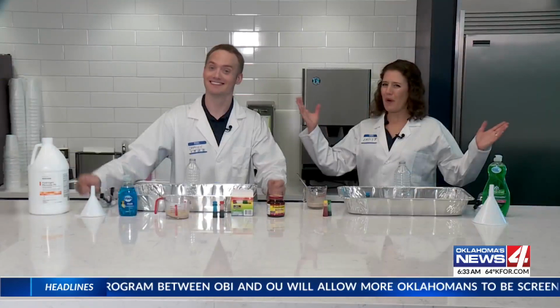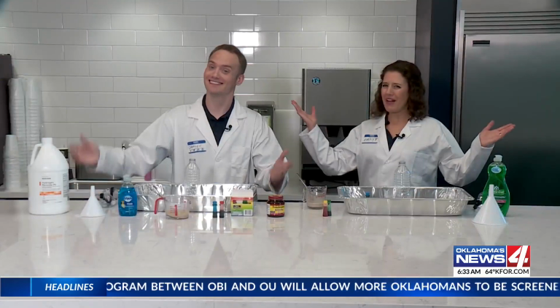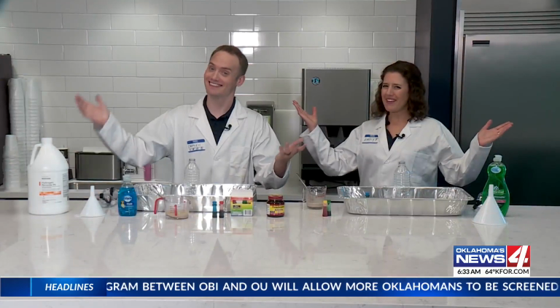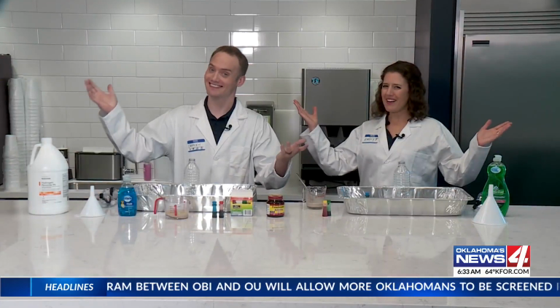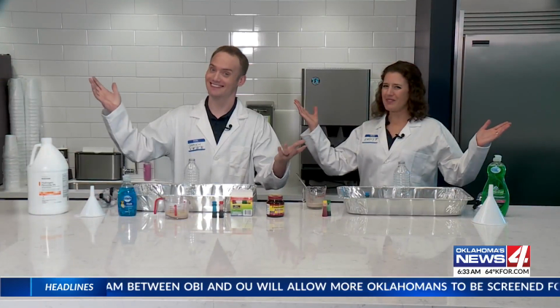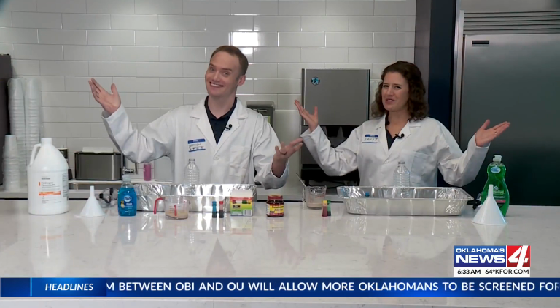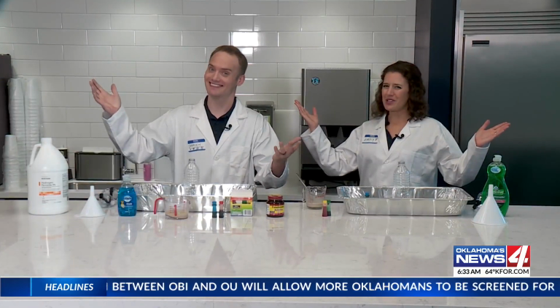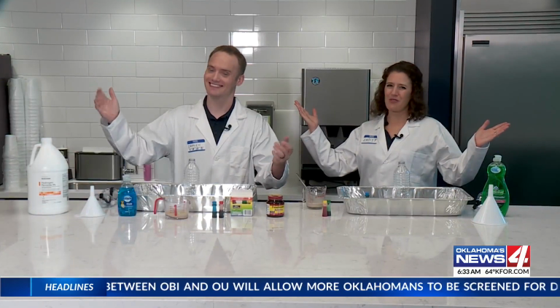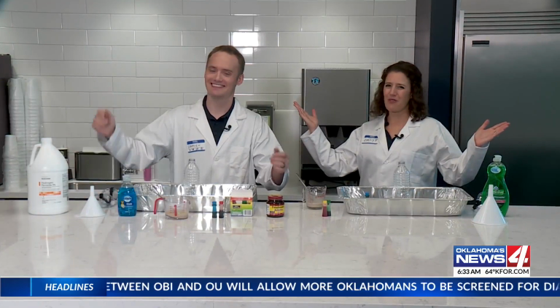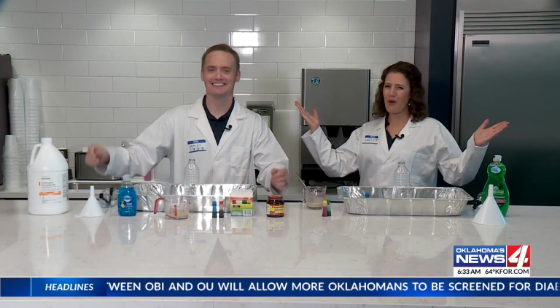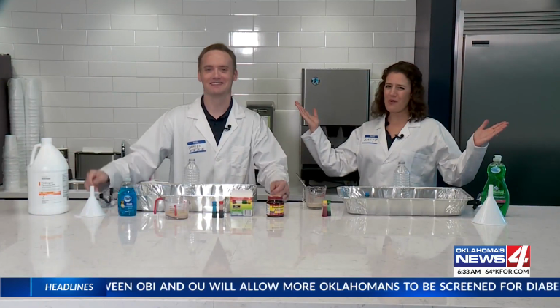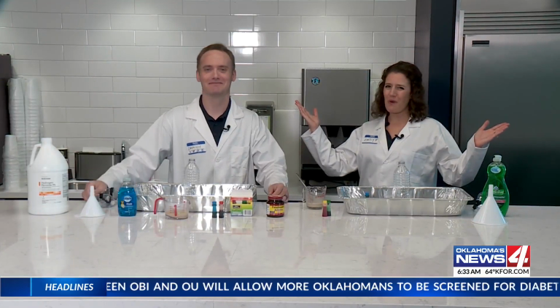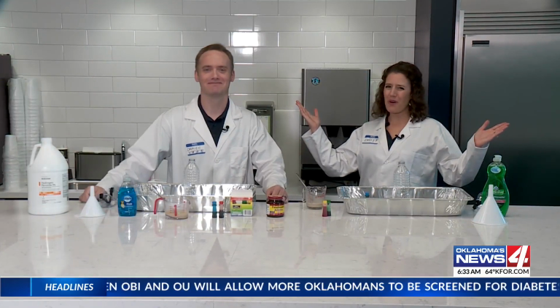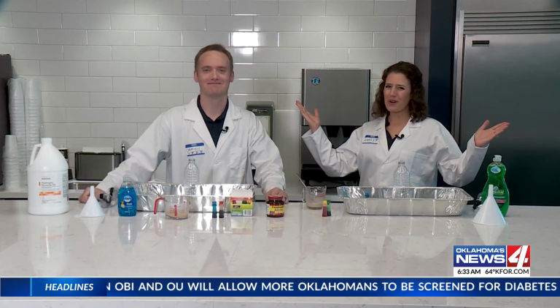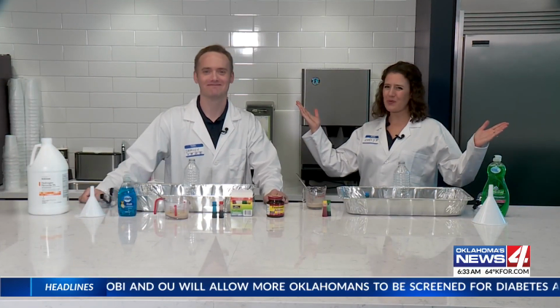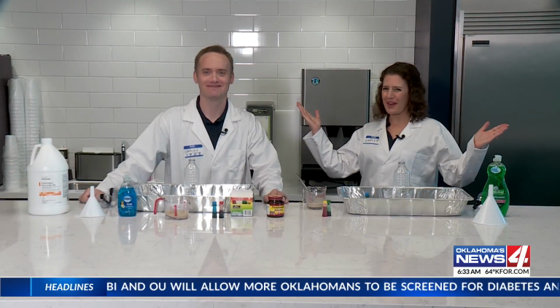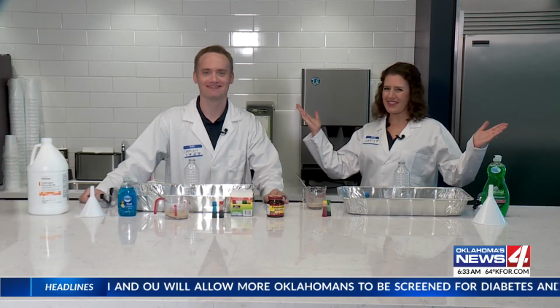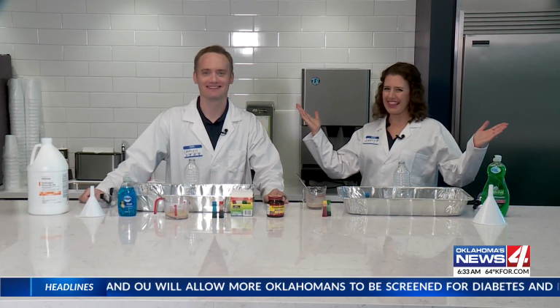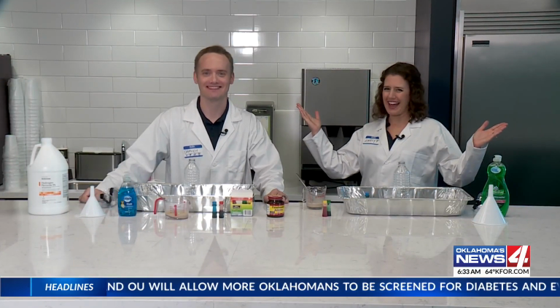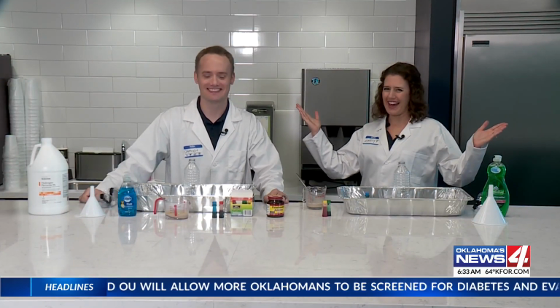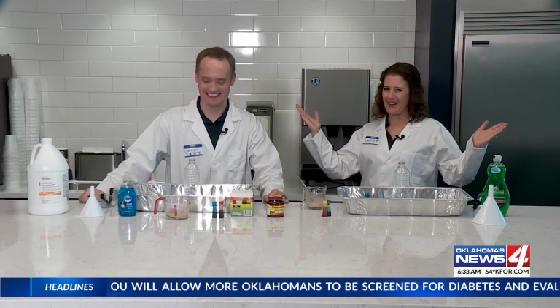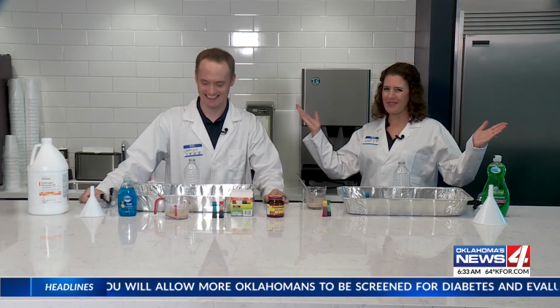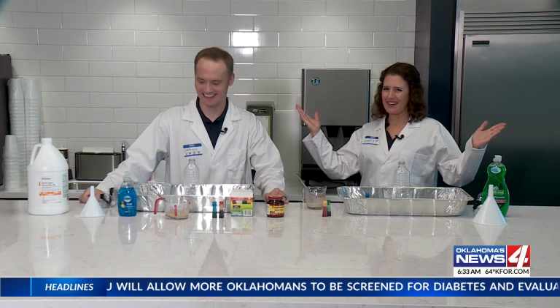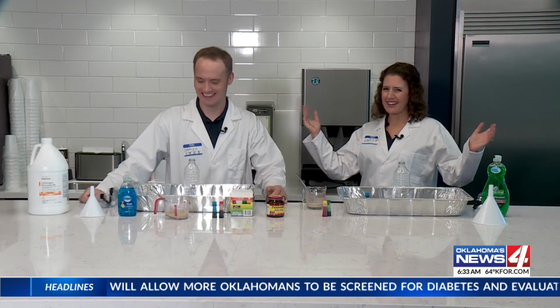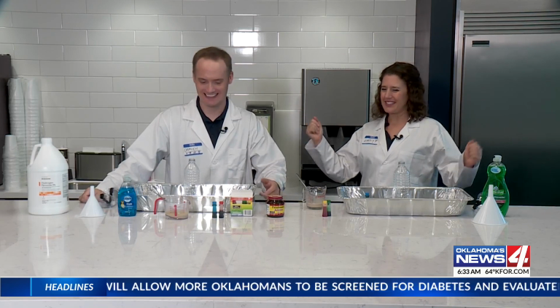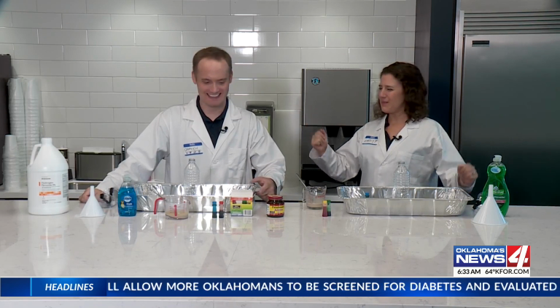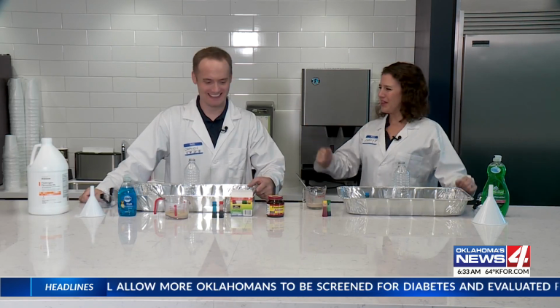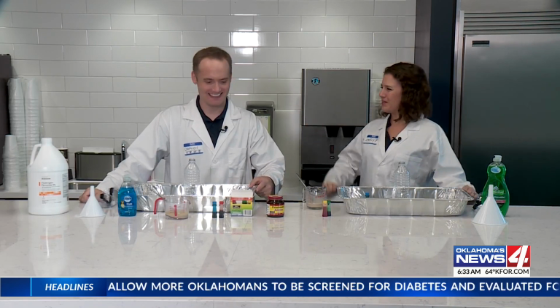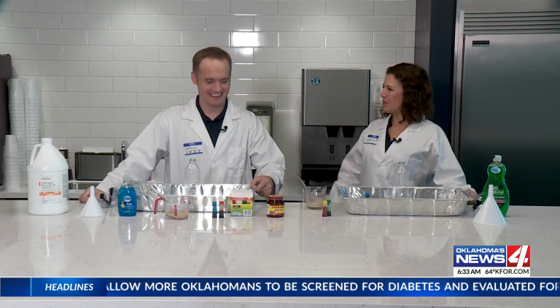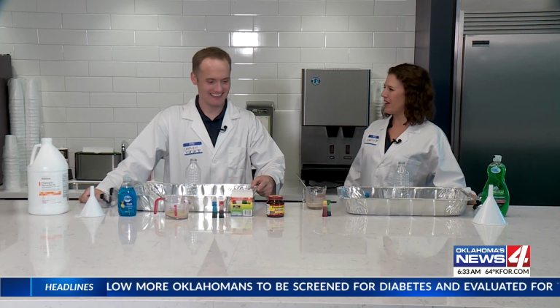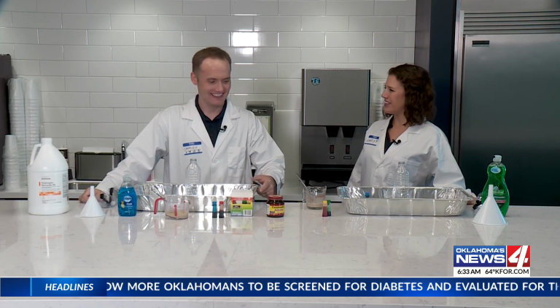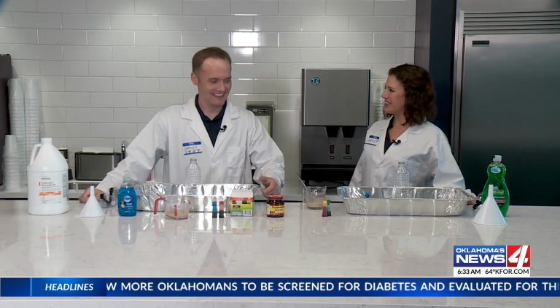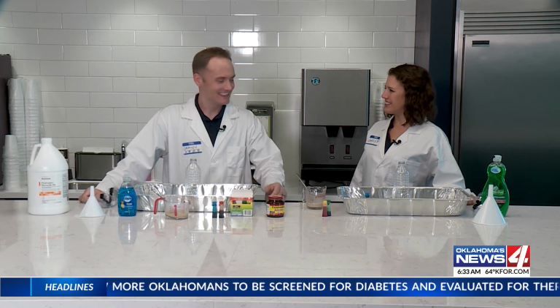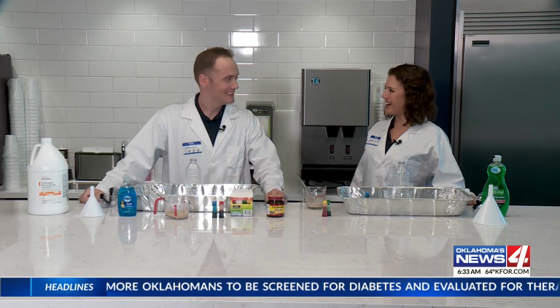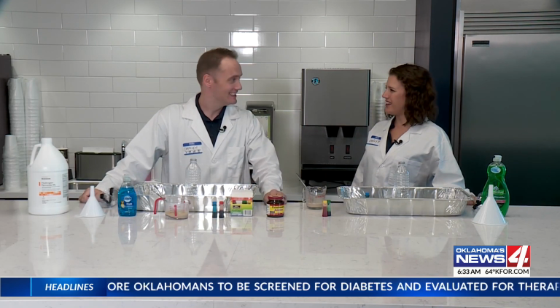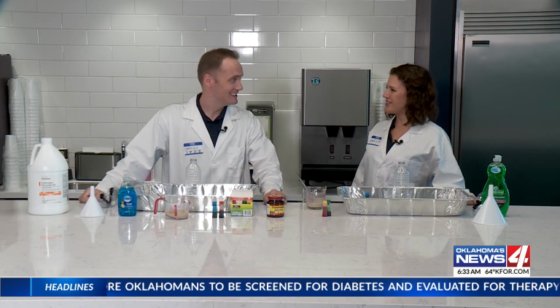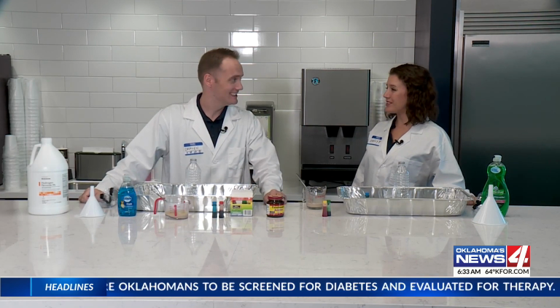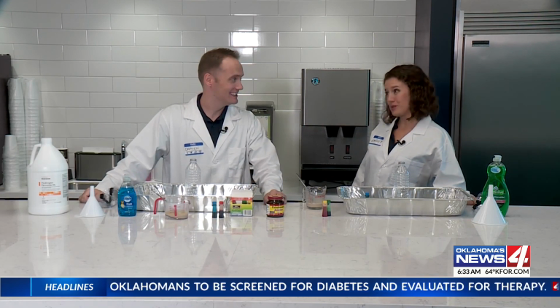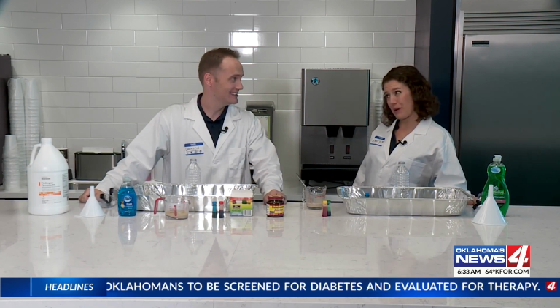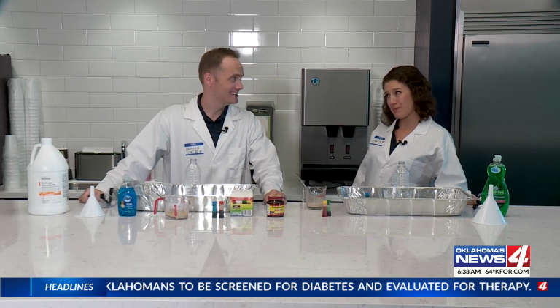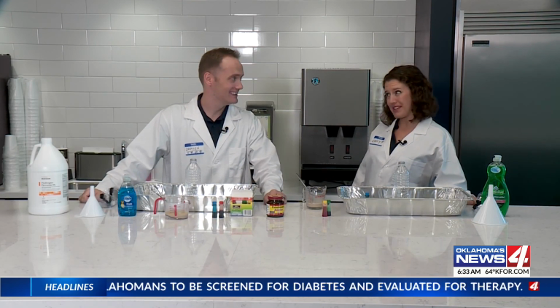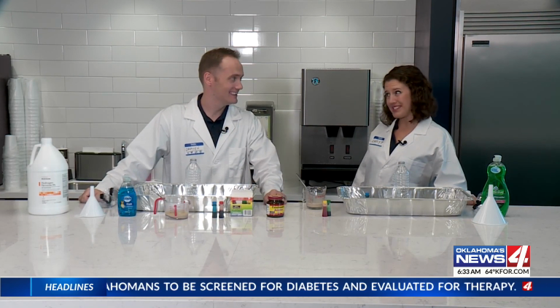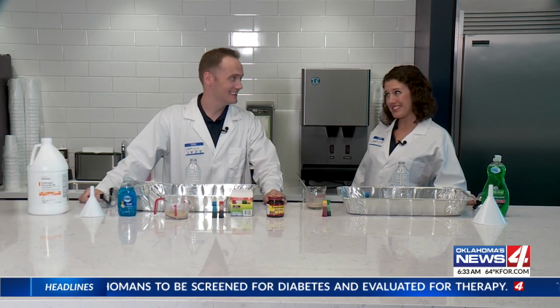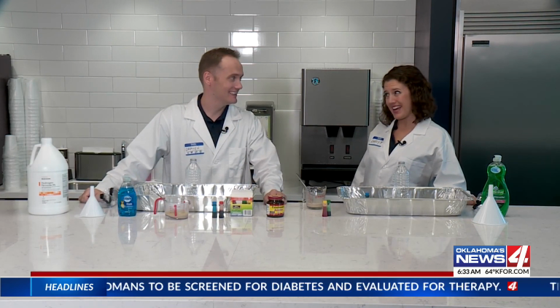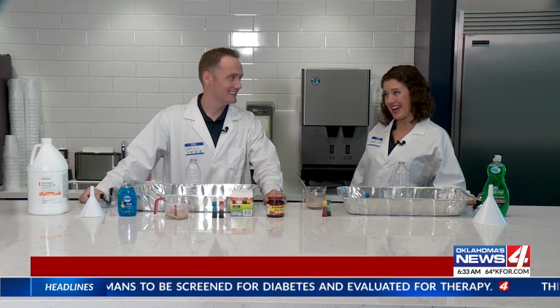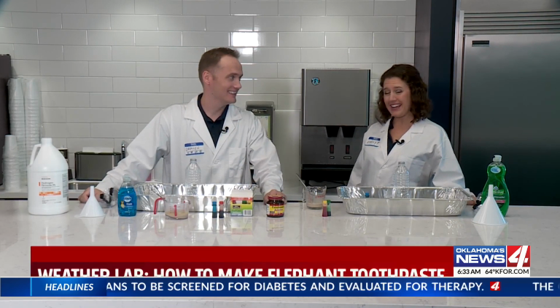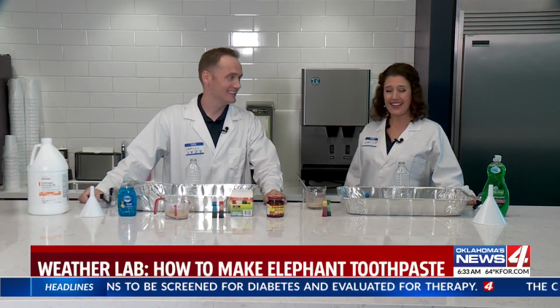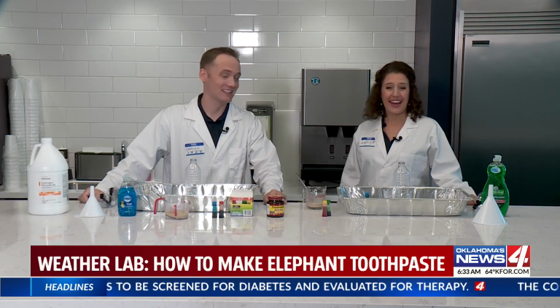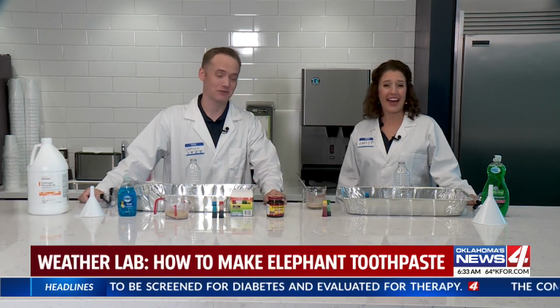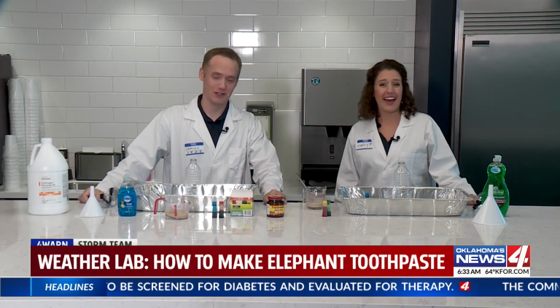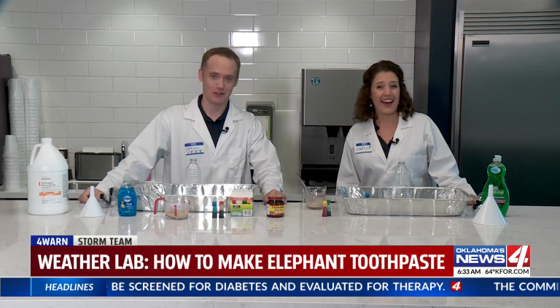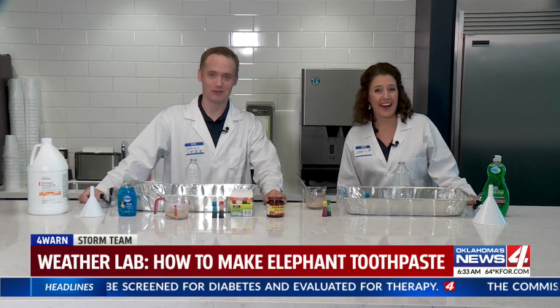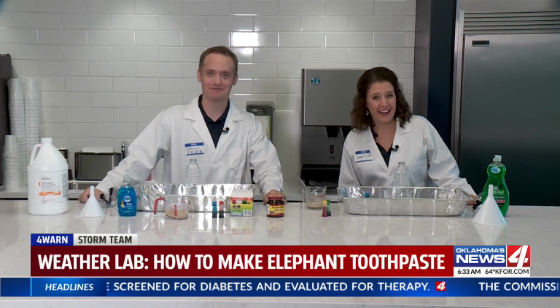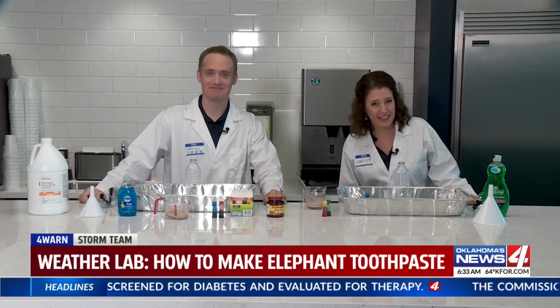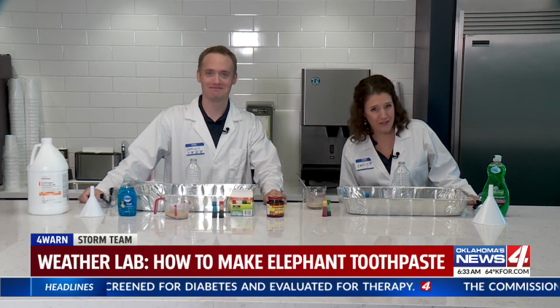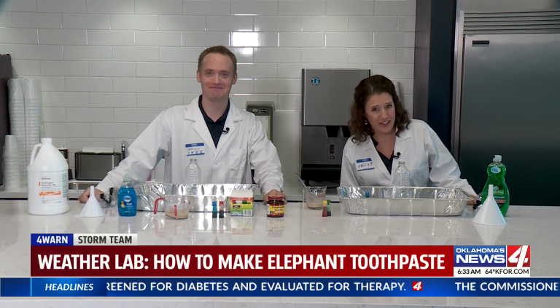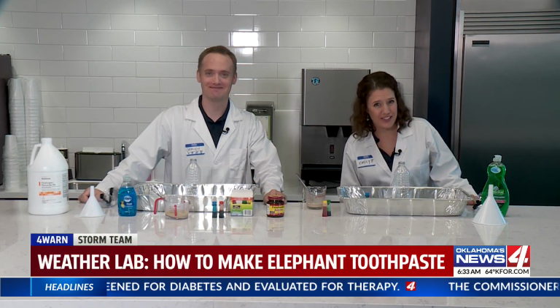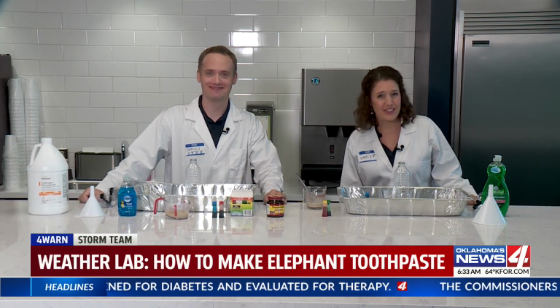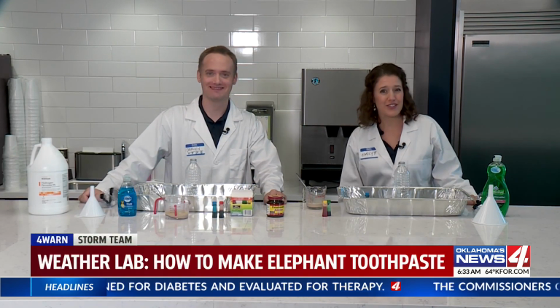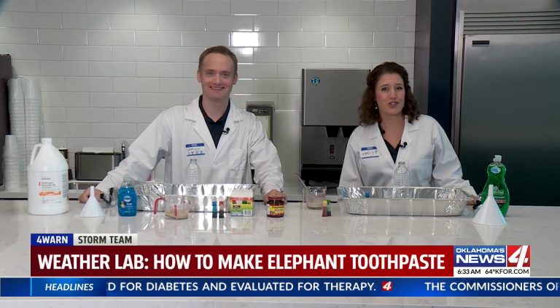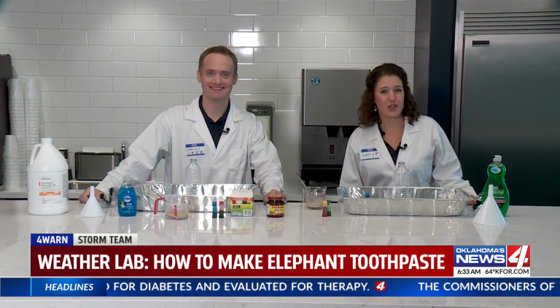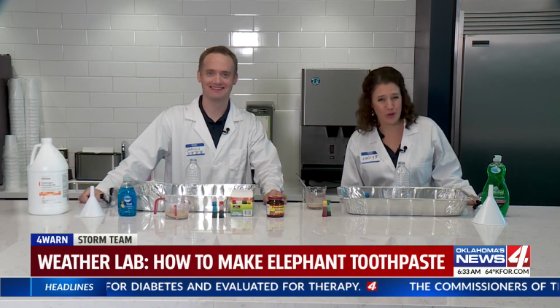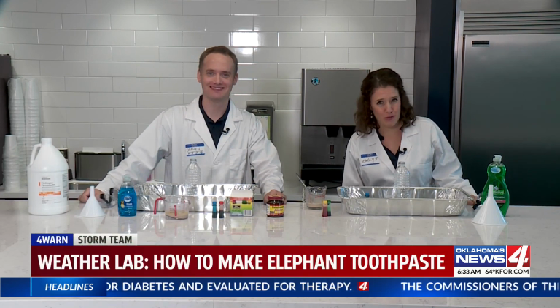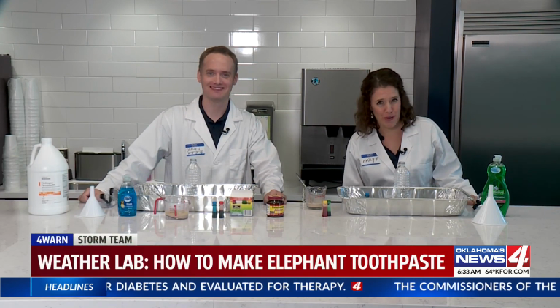Welcome to the Forewarn Weather Lab. Damien, we have an exciting experiment today. Elephant toothpaste.